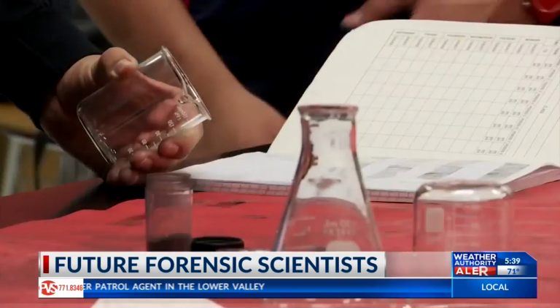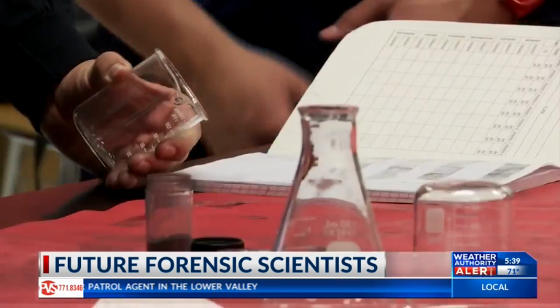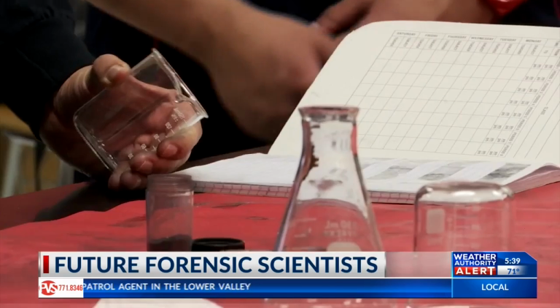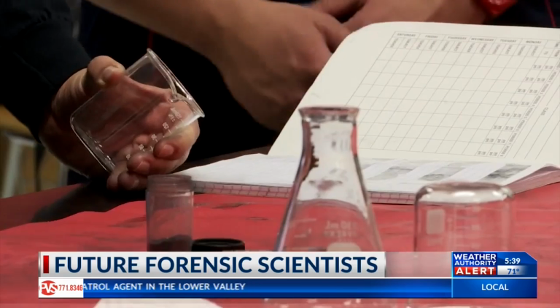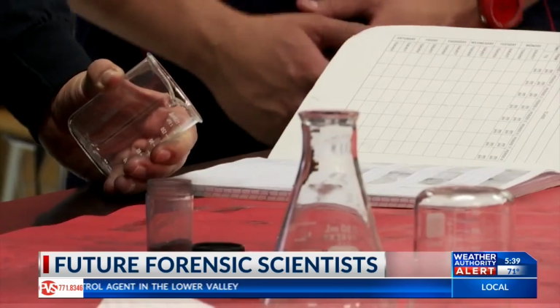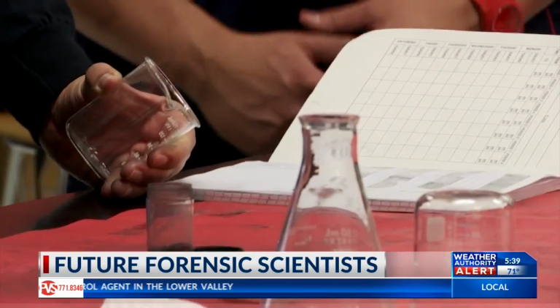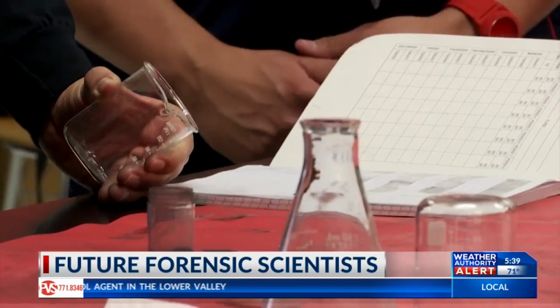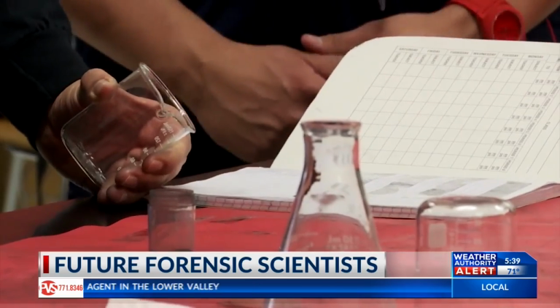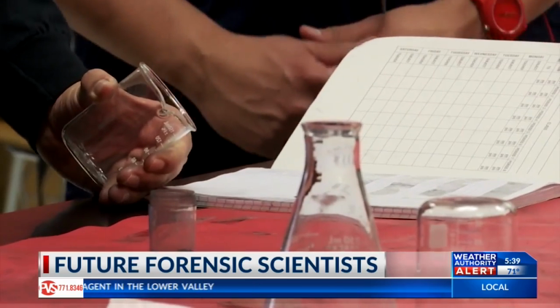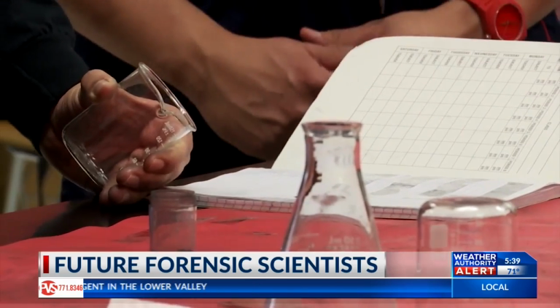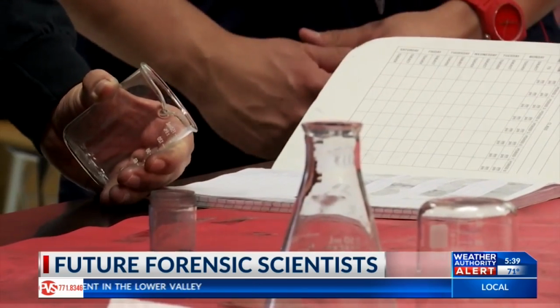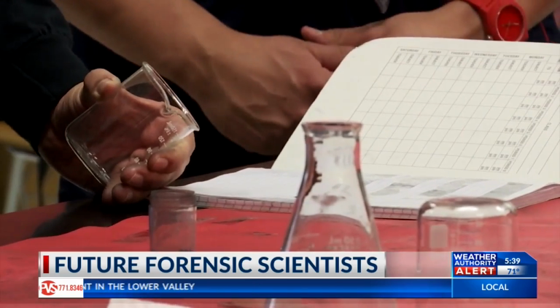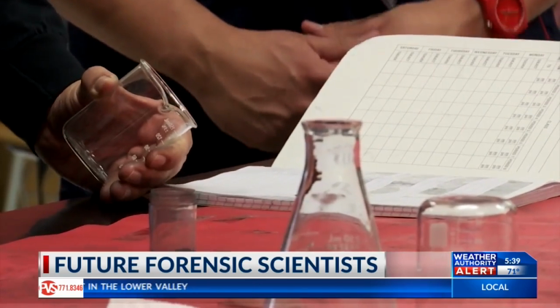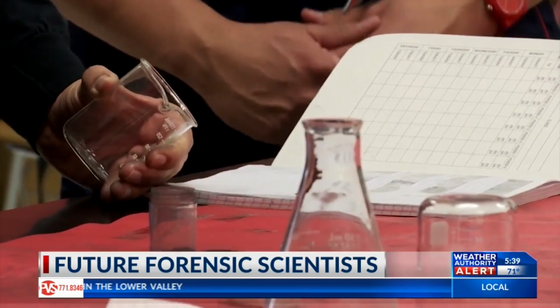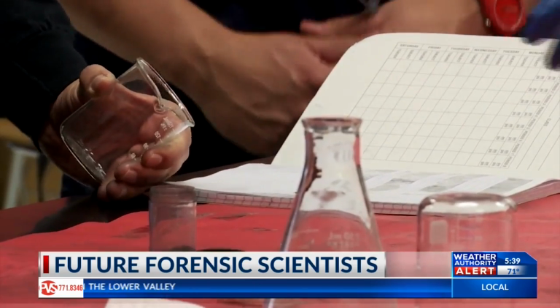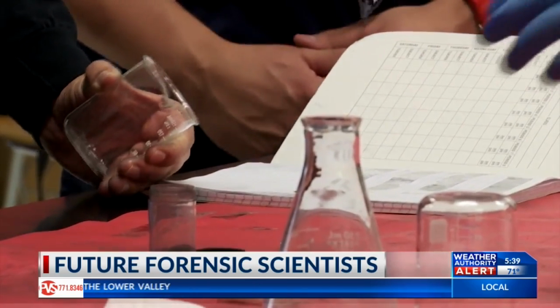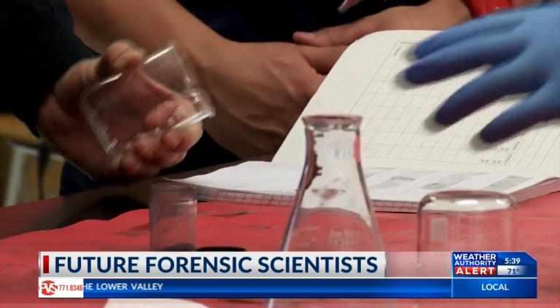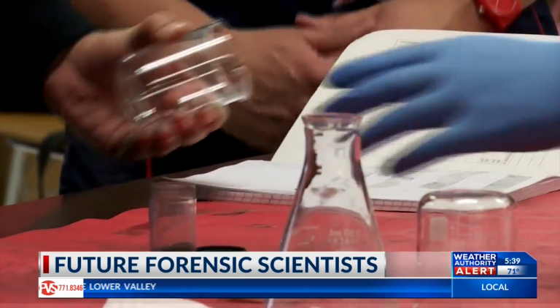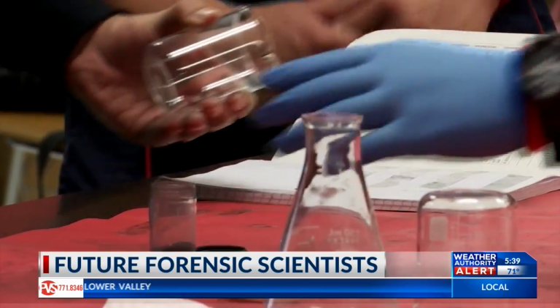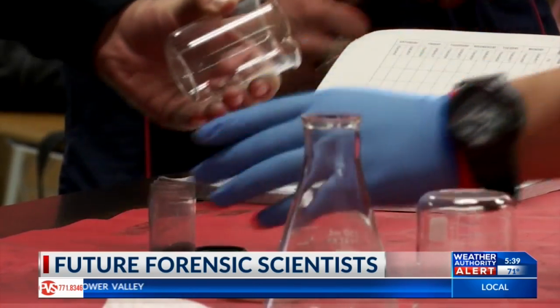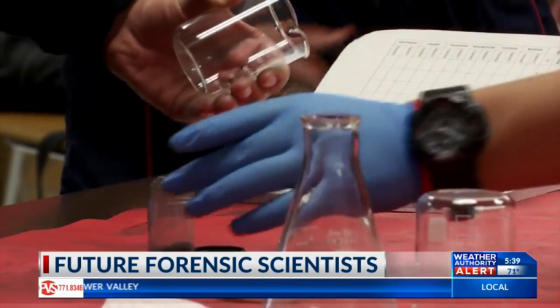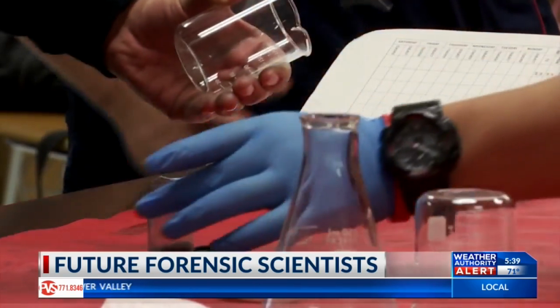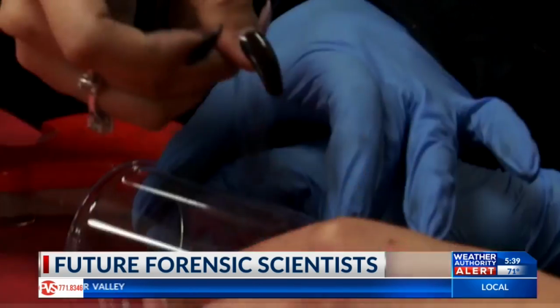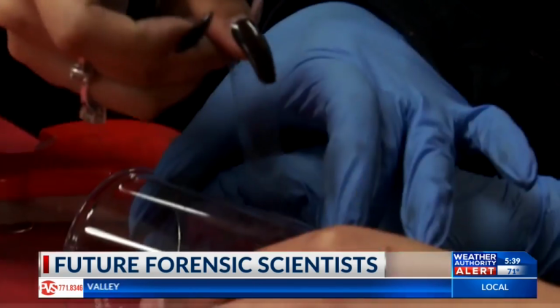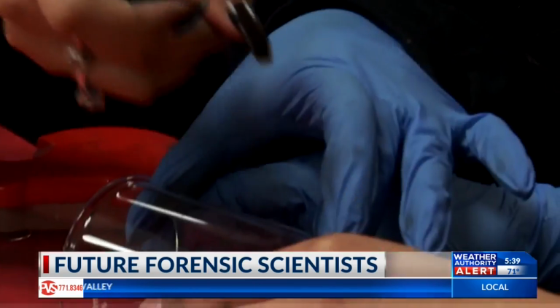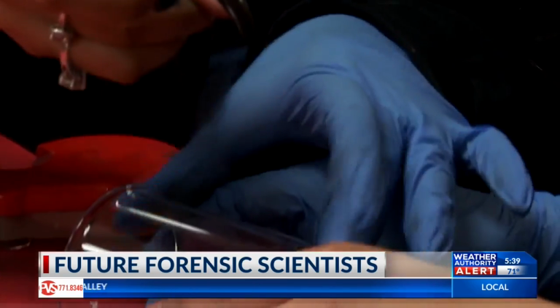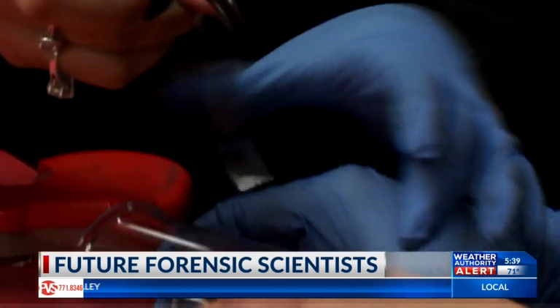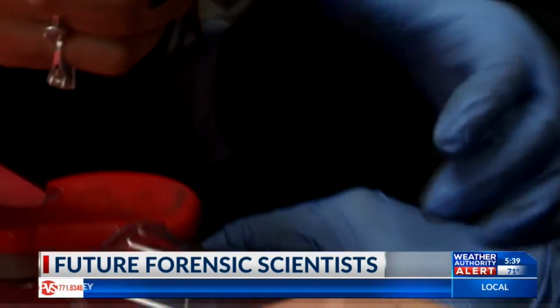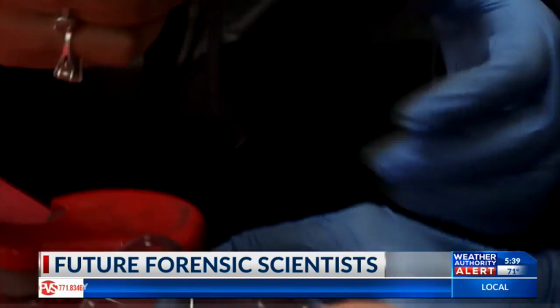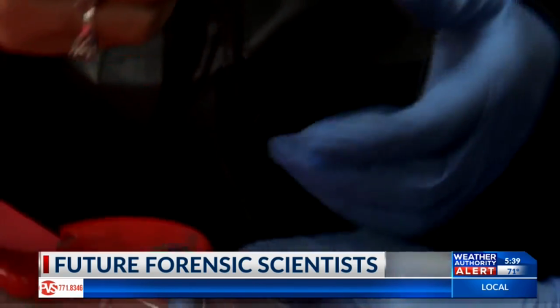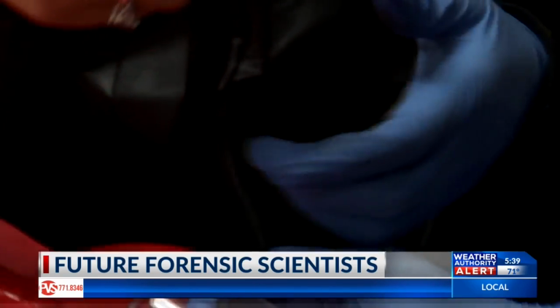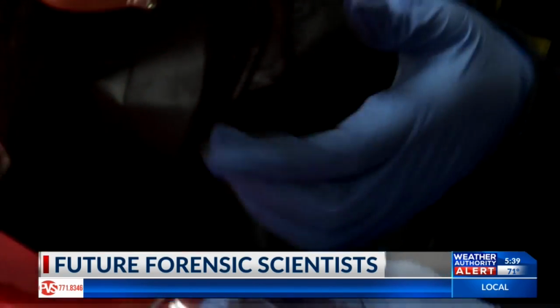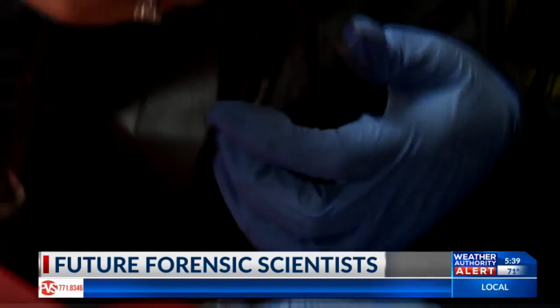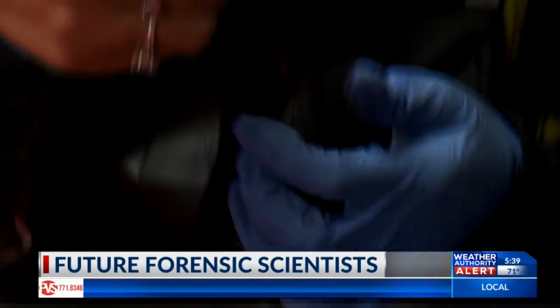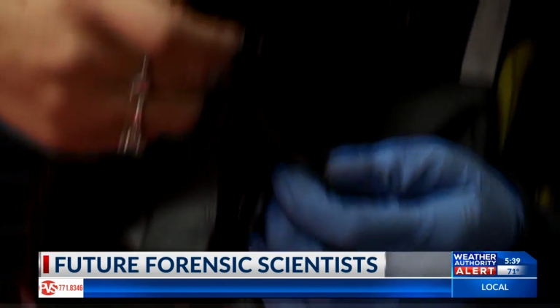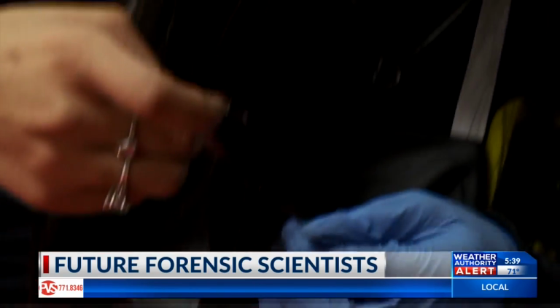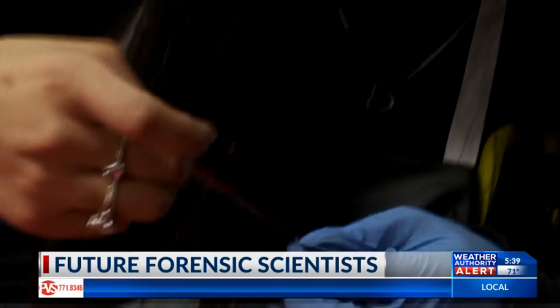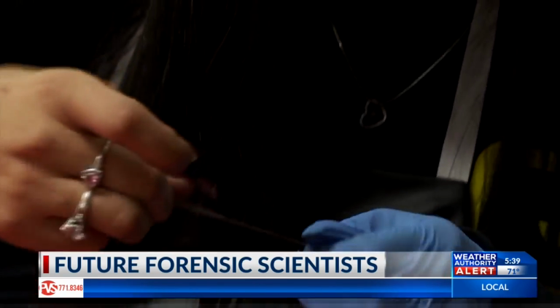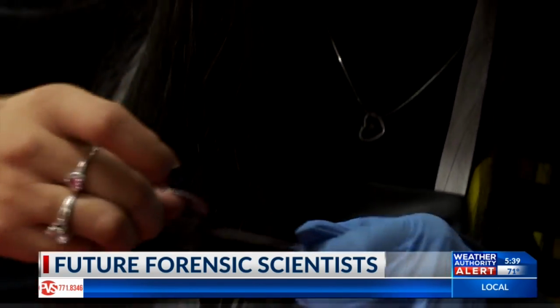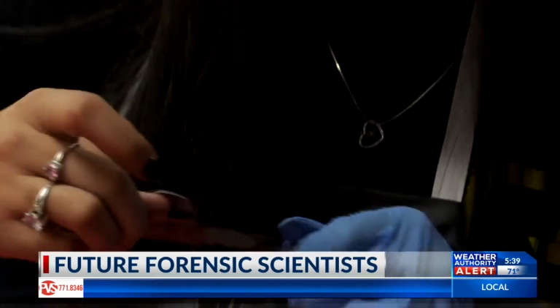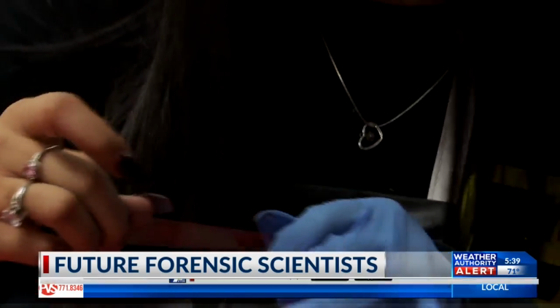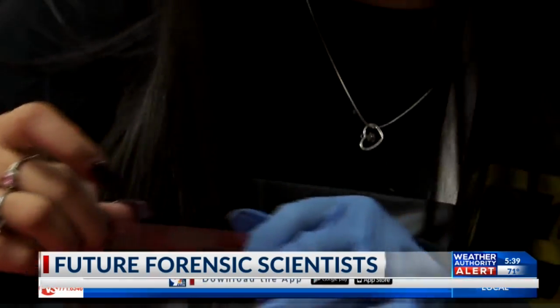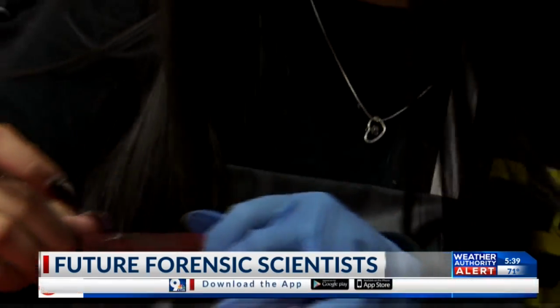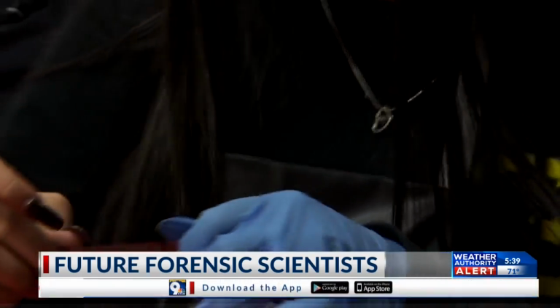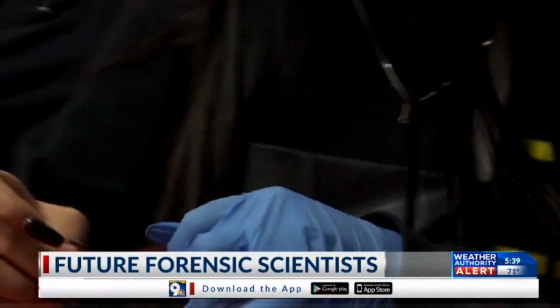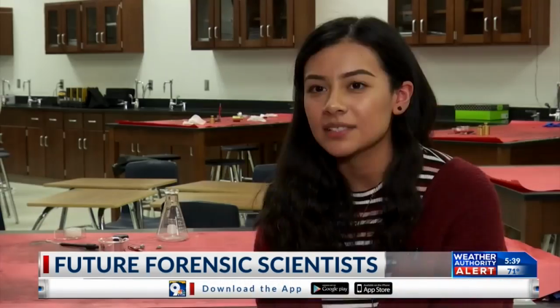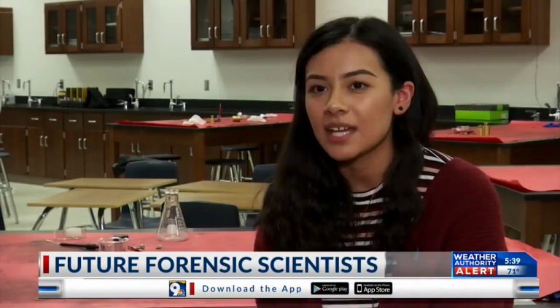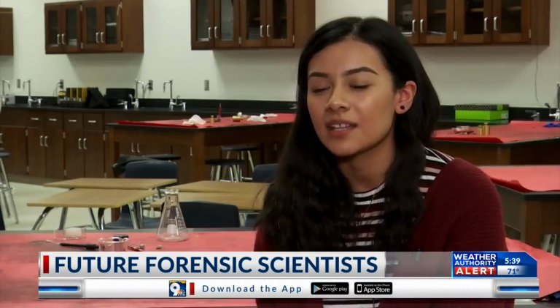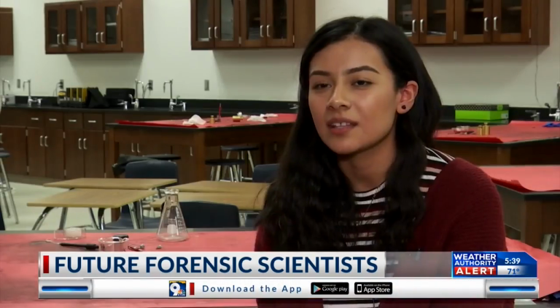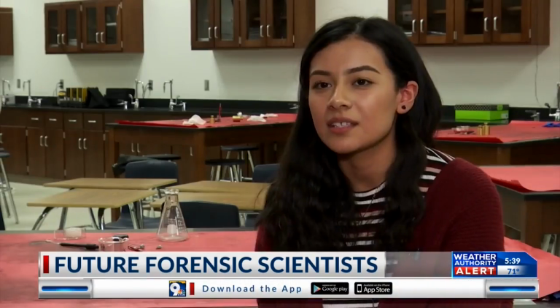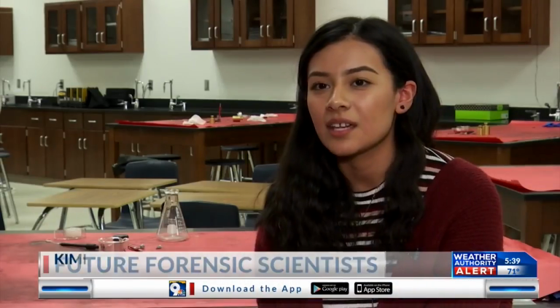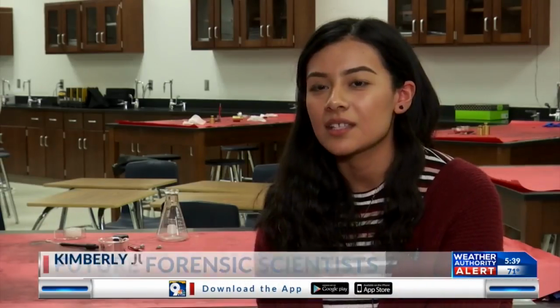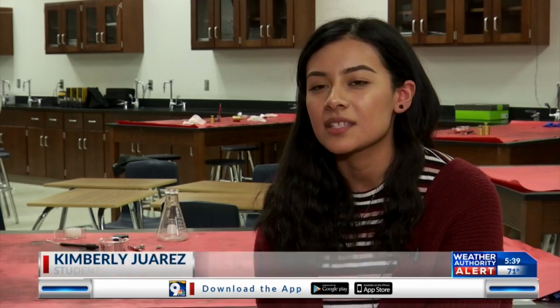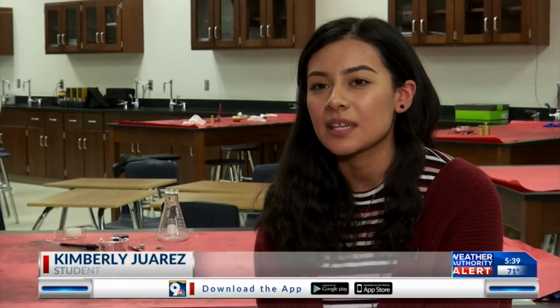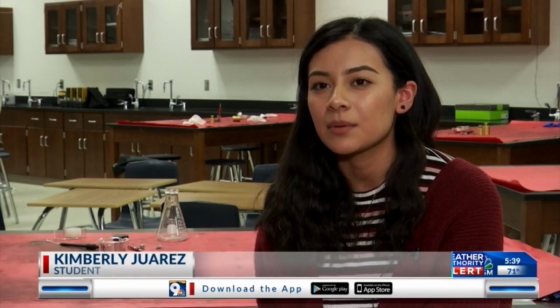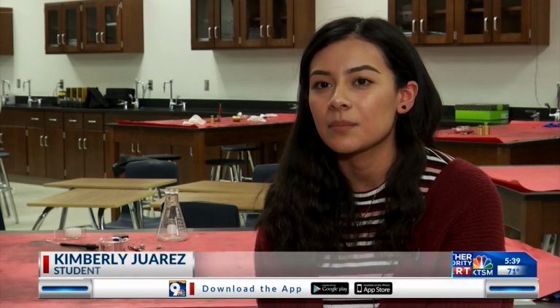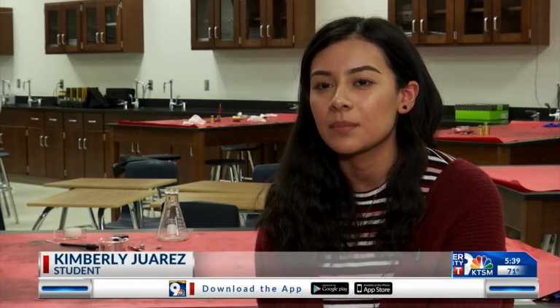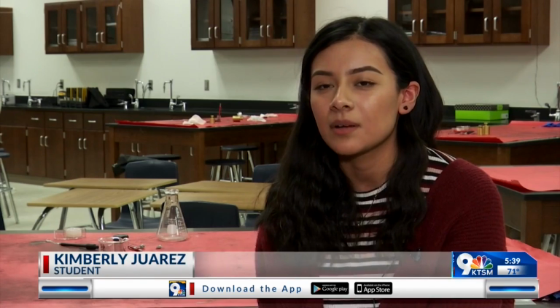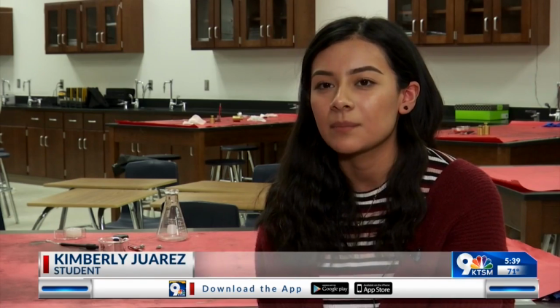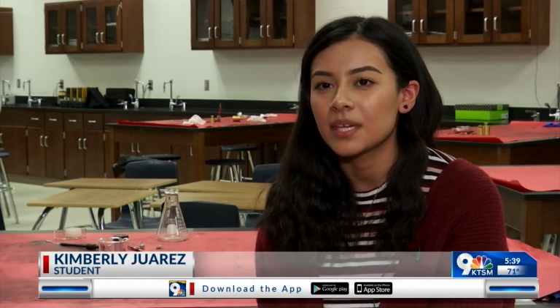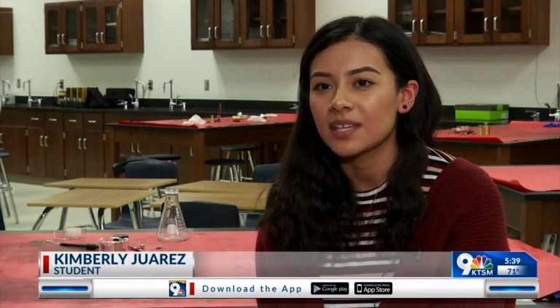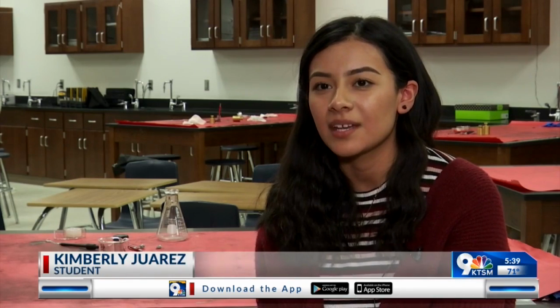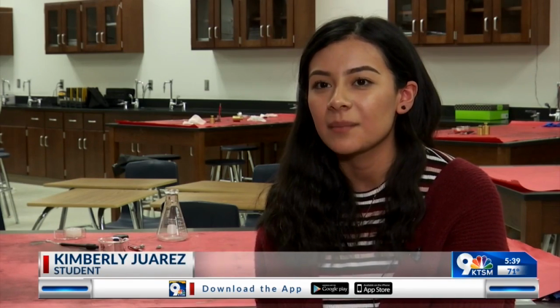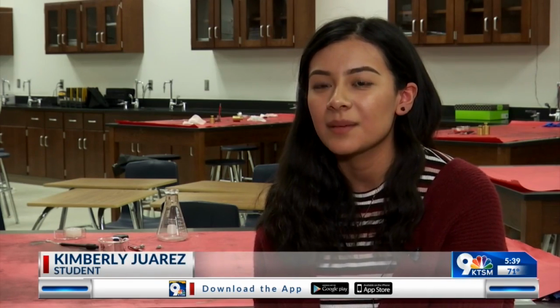Today in the lab we were doing the fingerprints that we leave behind. It's like the oils on our fingers, and then the dust is able to pick it up.